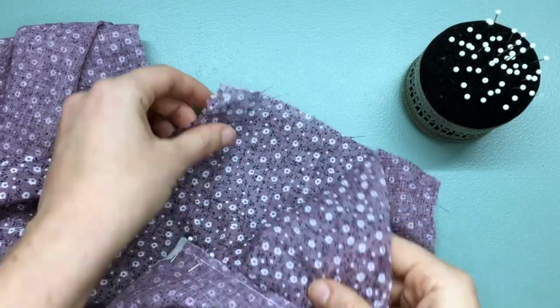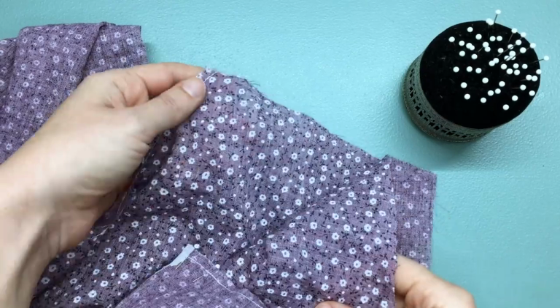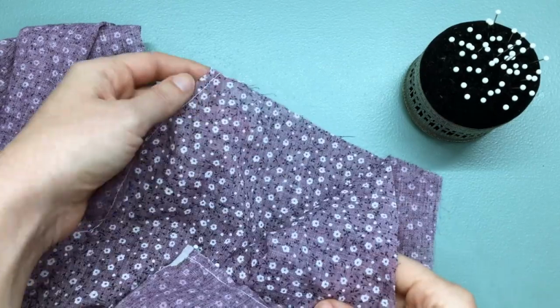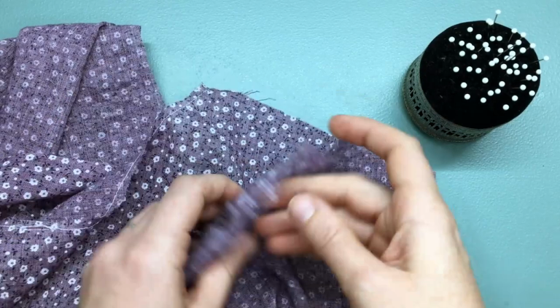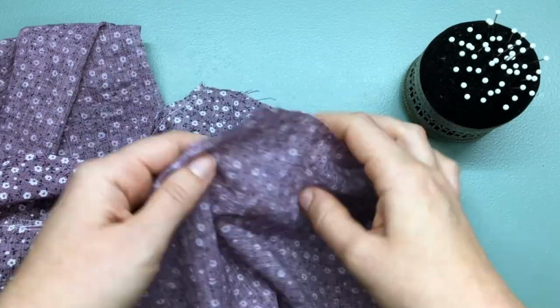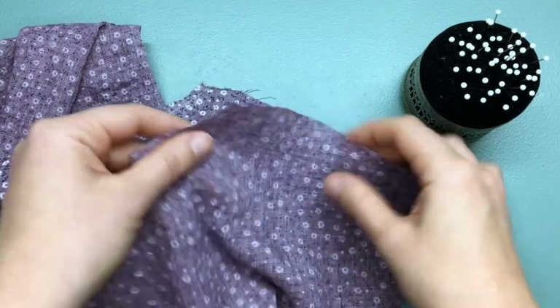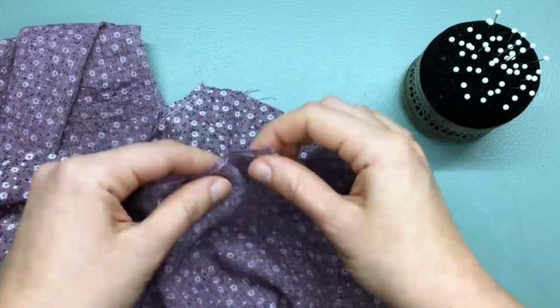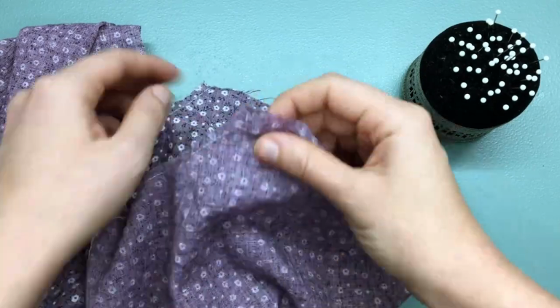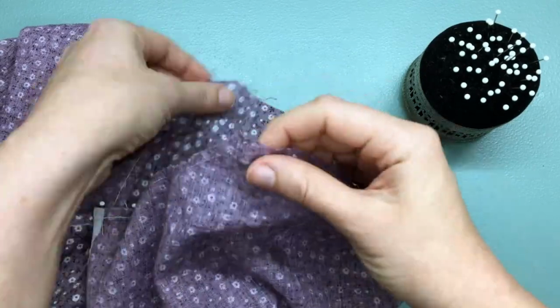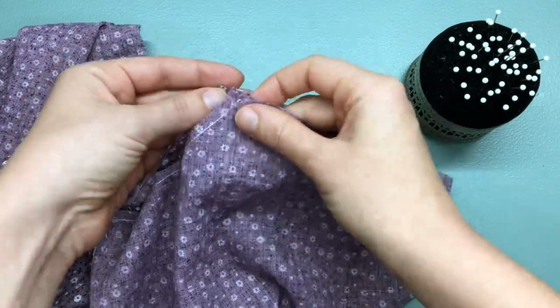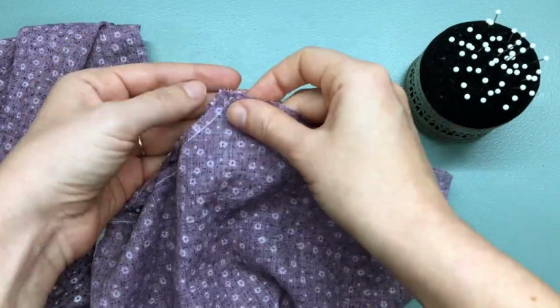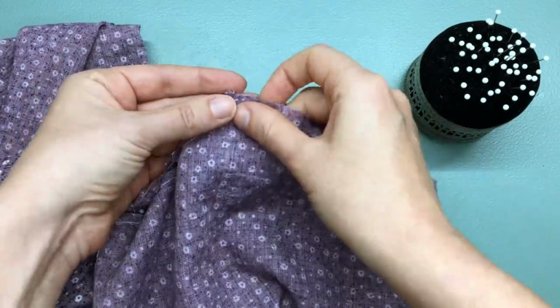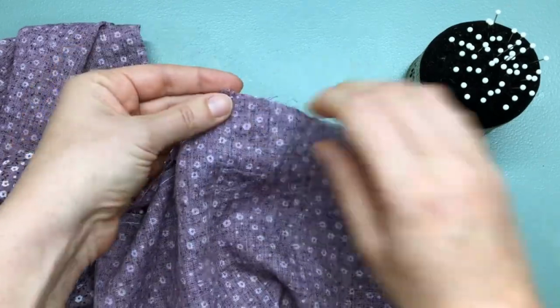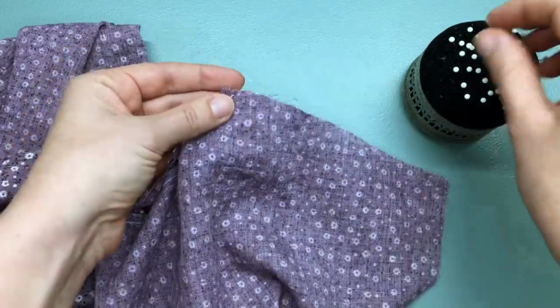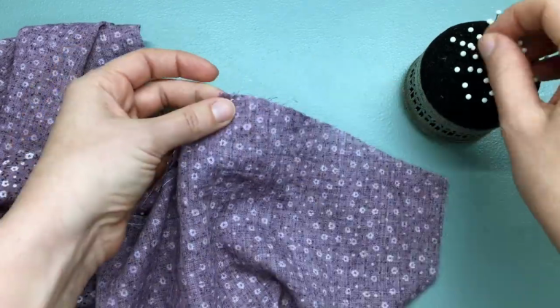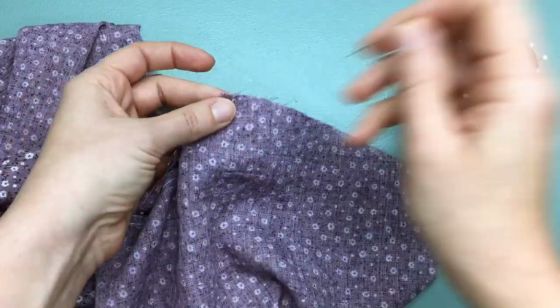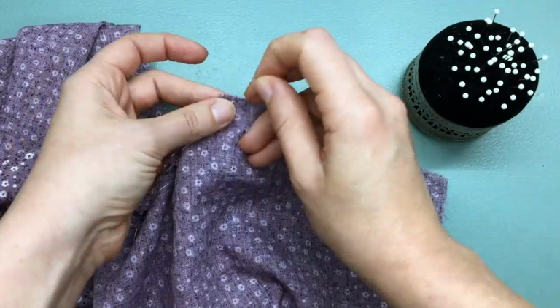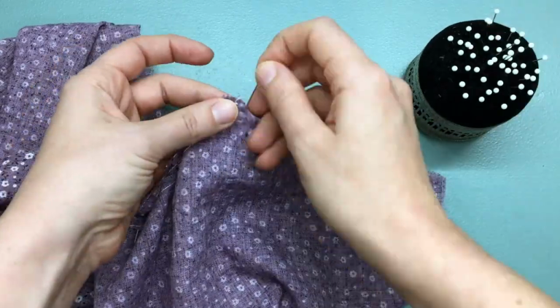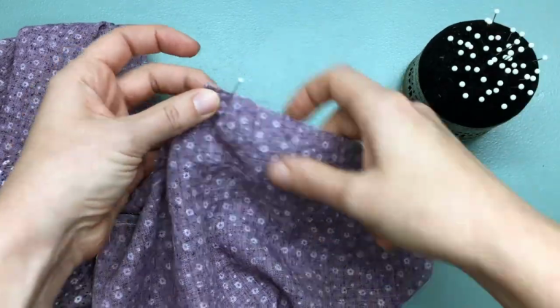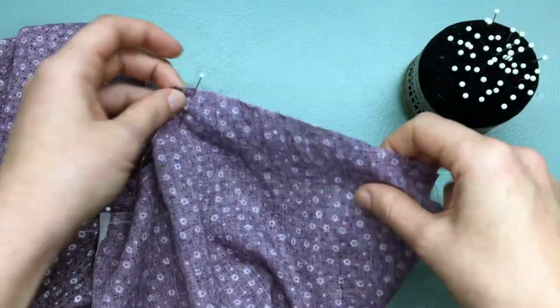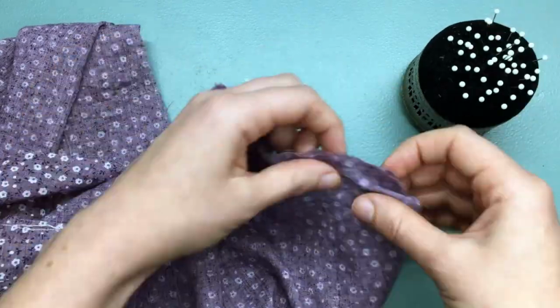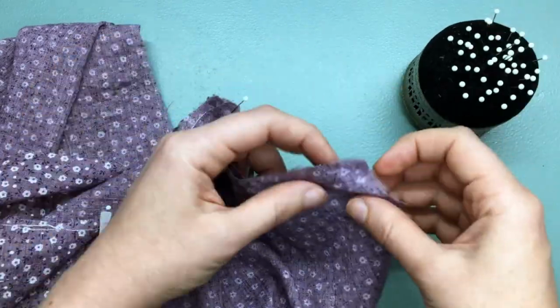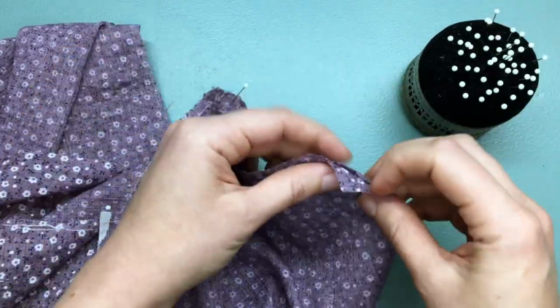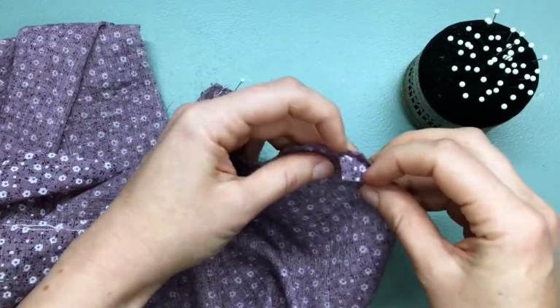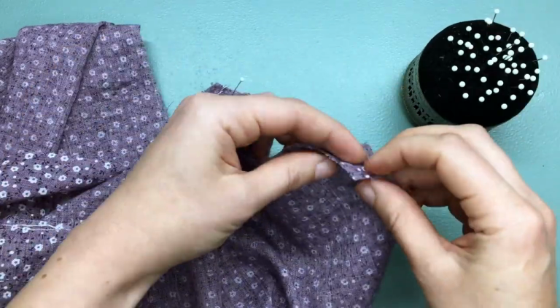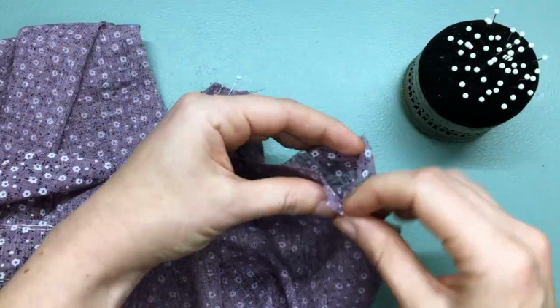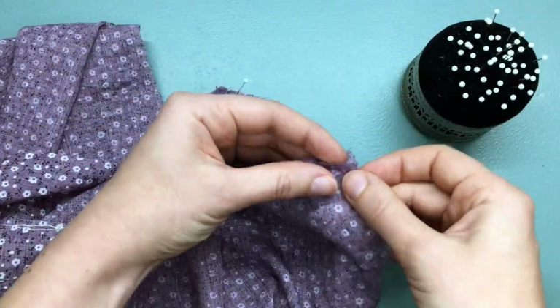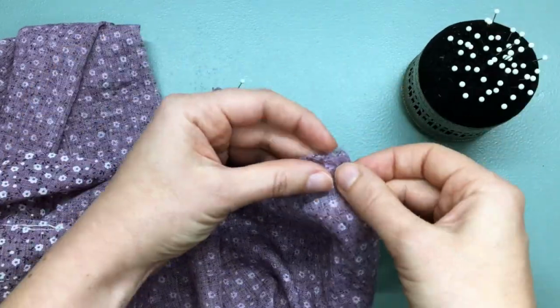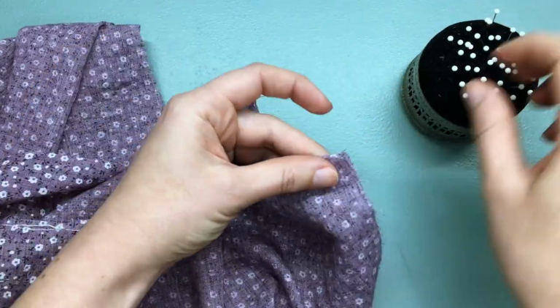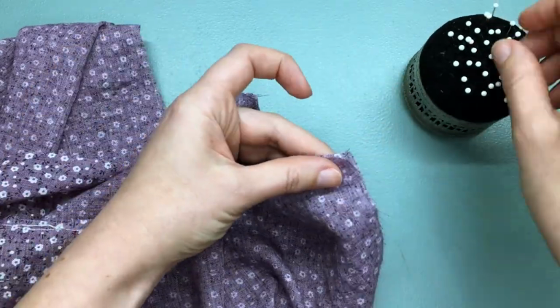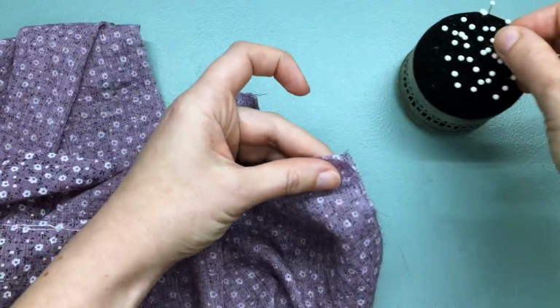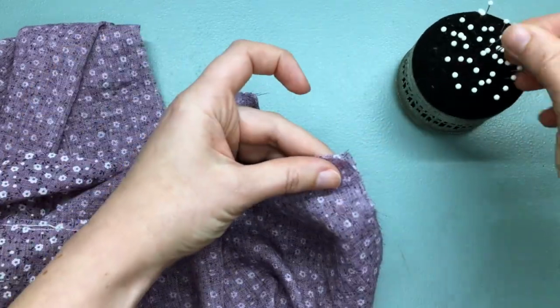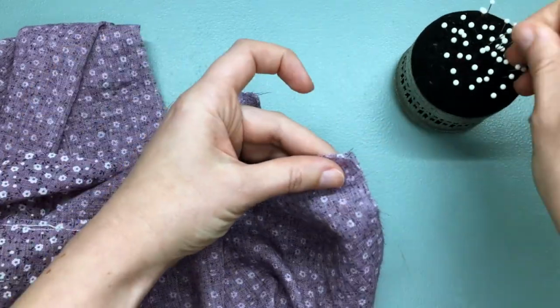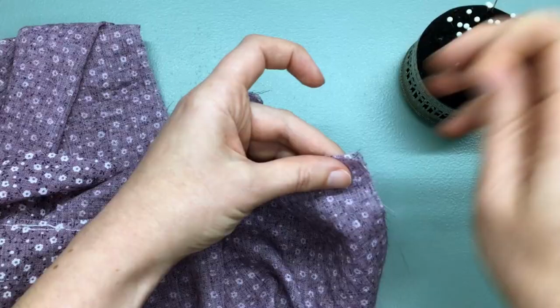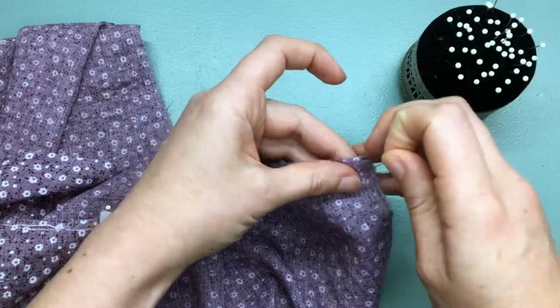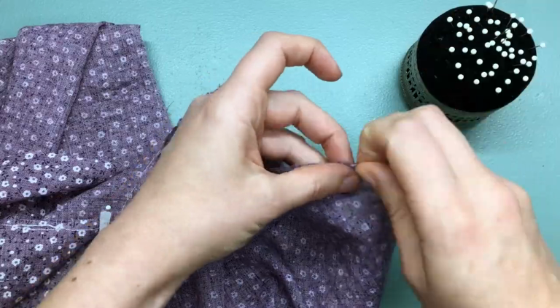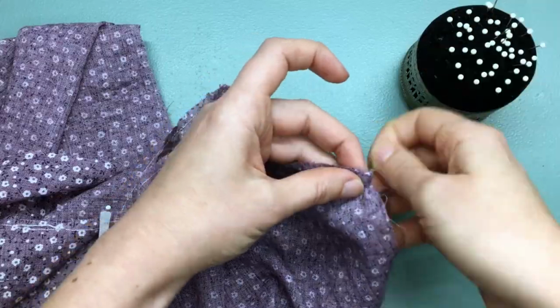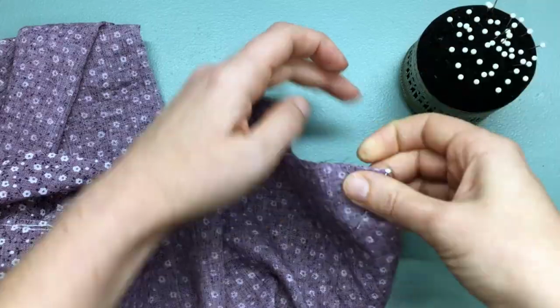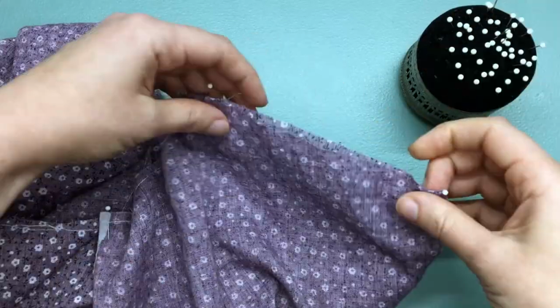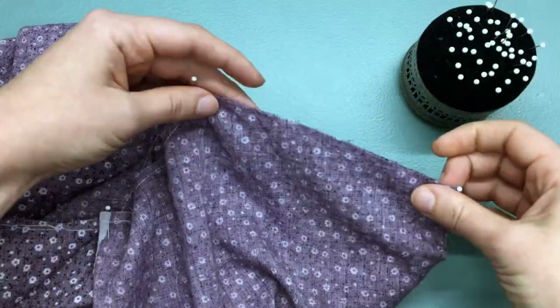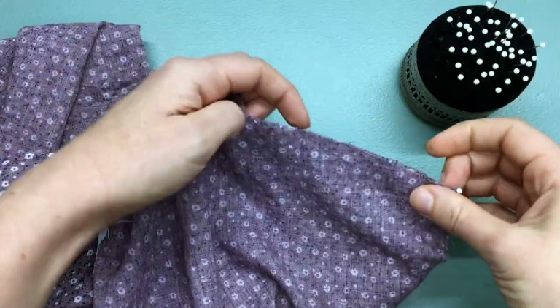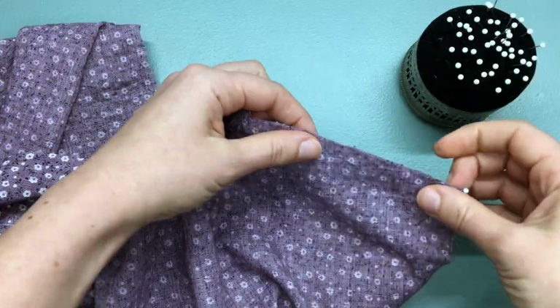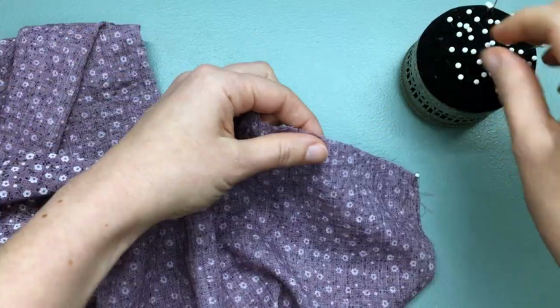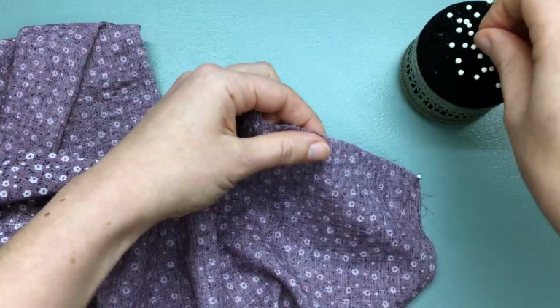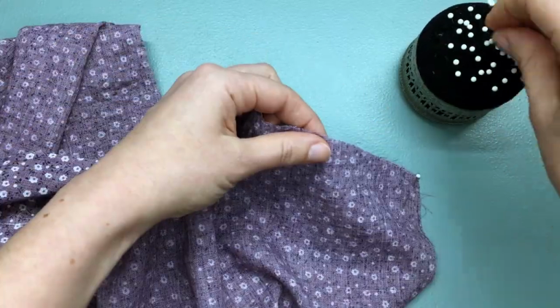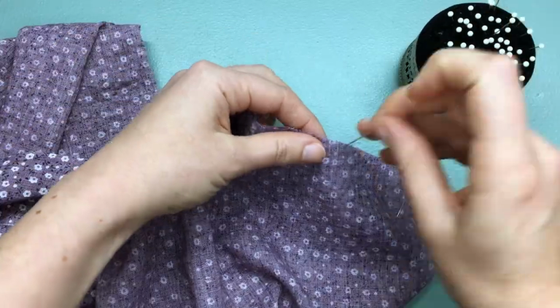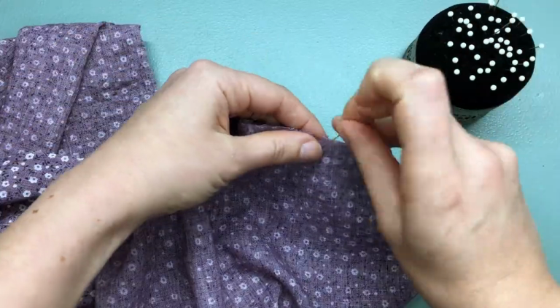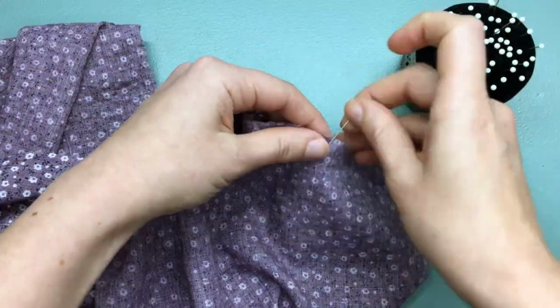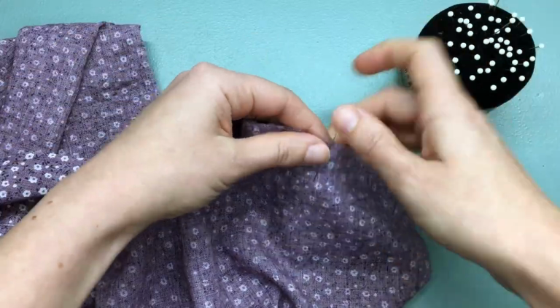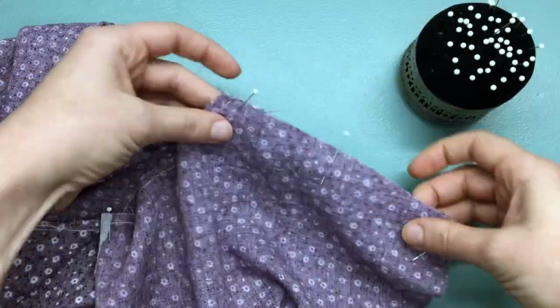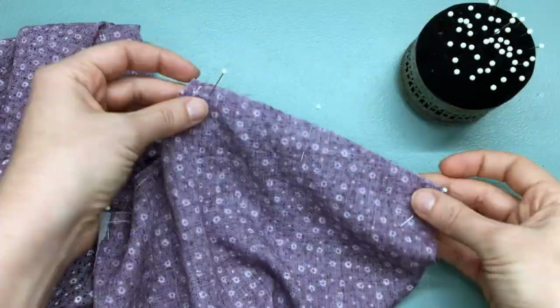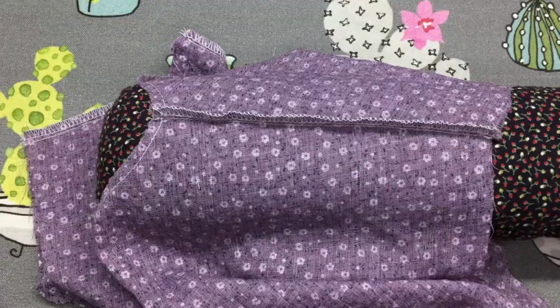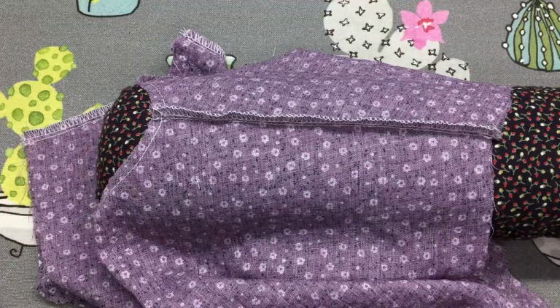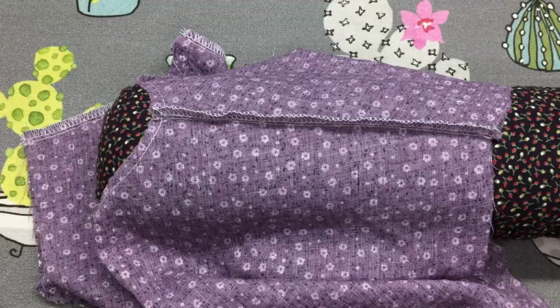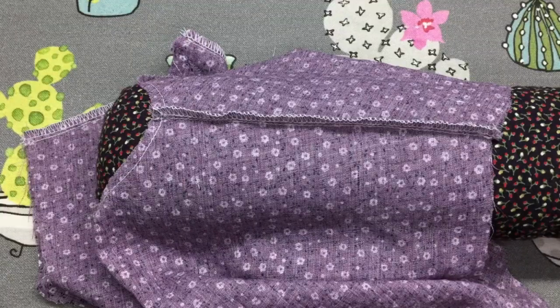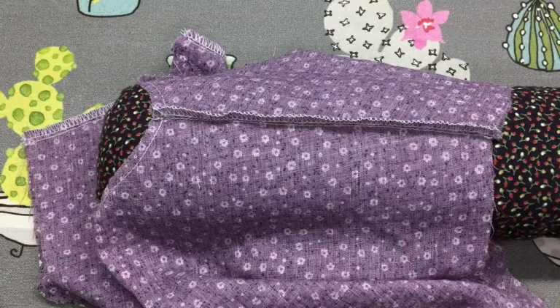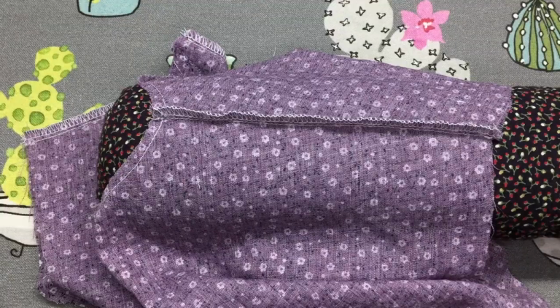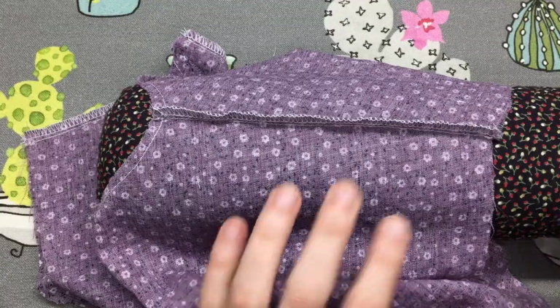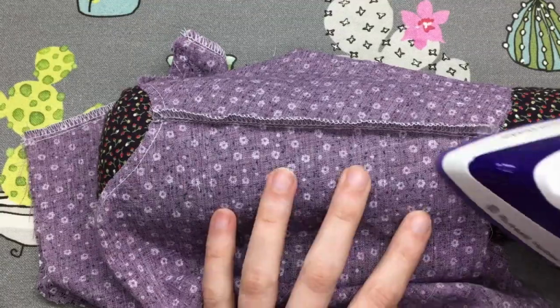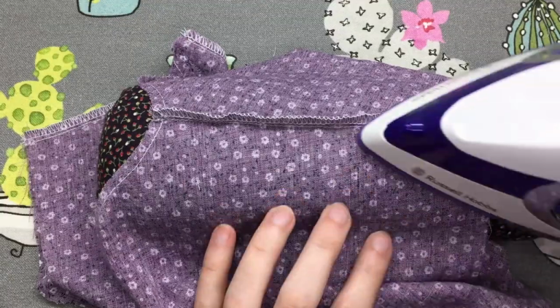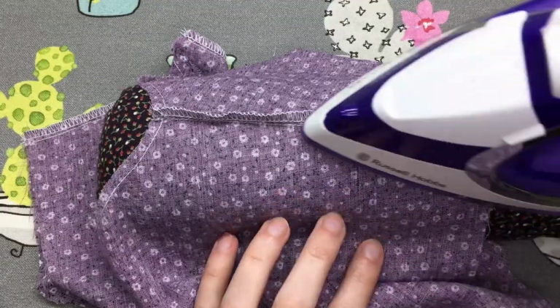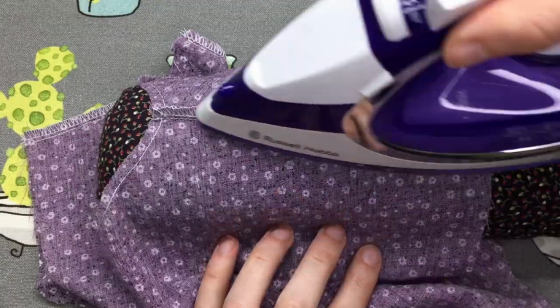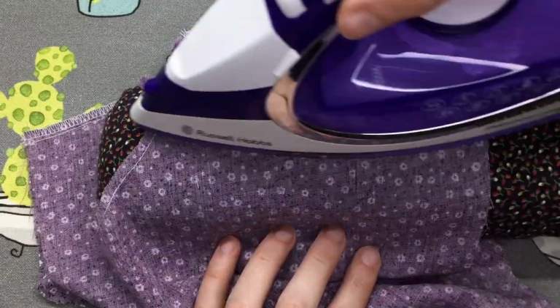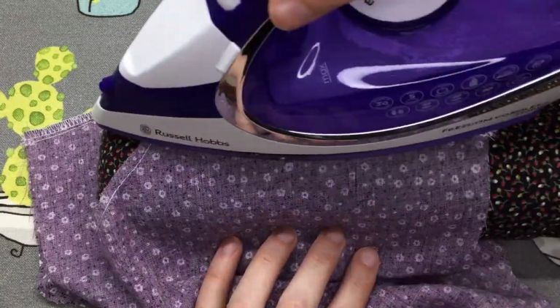Pin, sew, and finish the seams of your shoulders, and then press them towards the back.